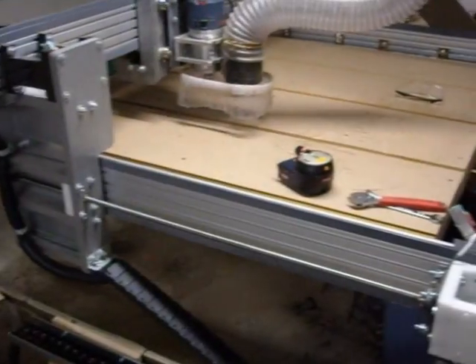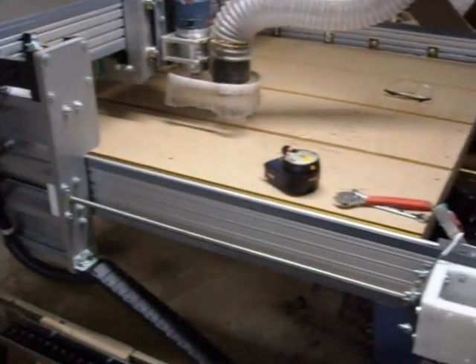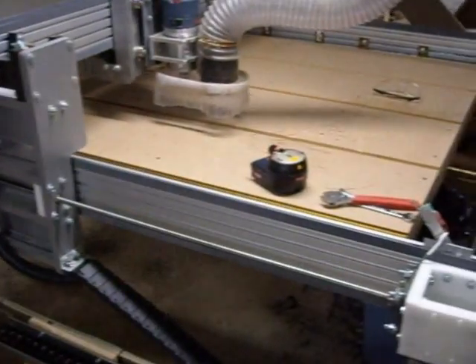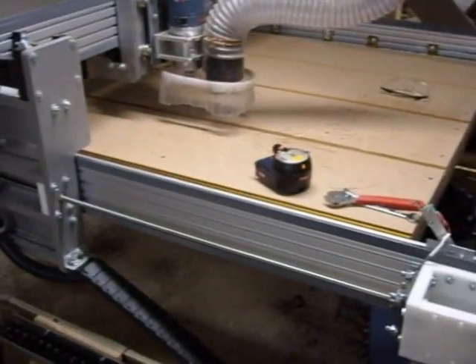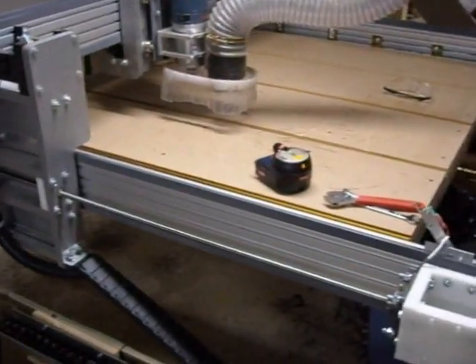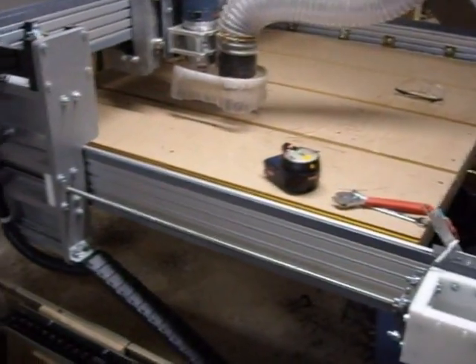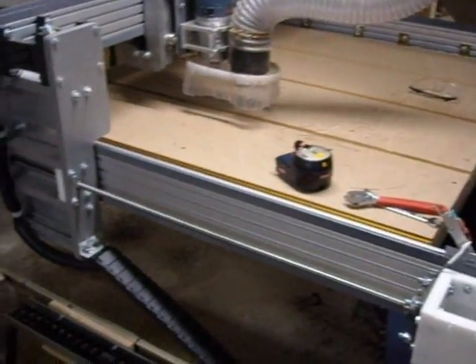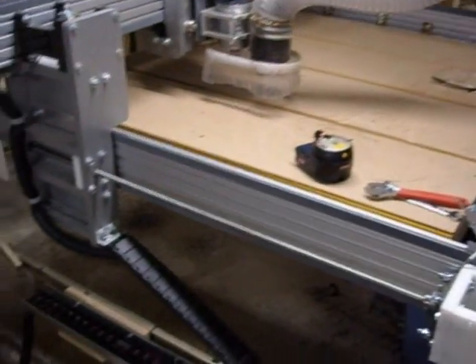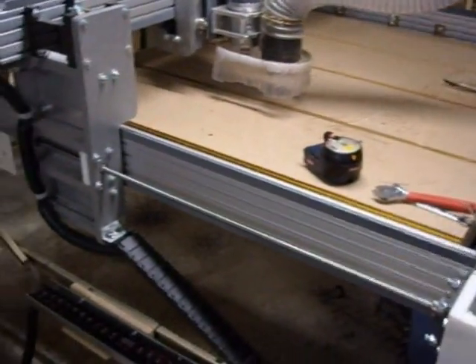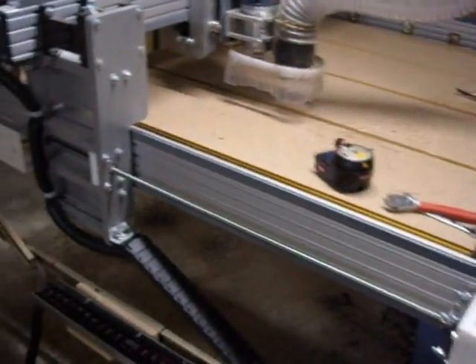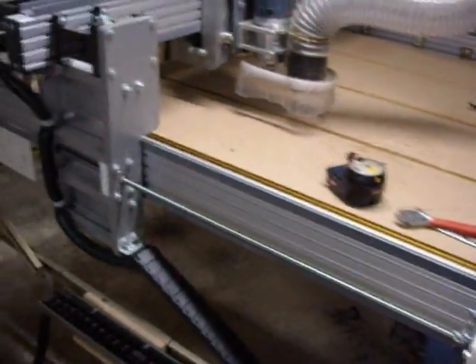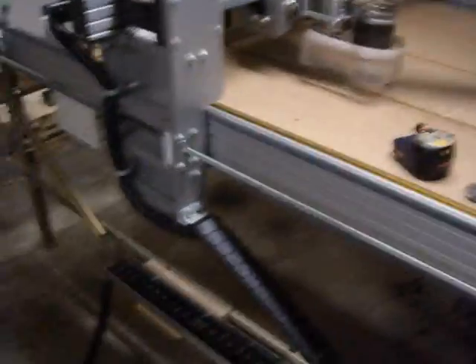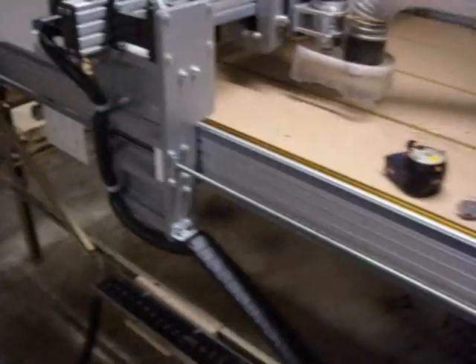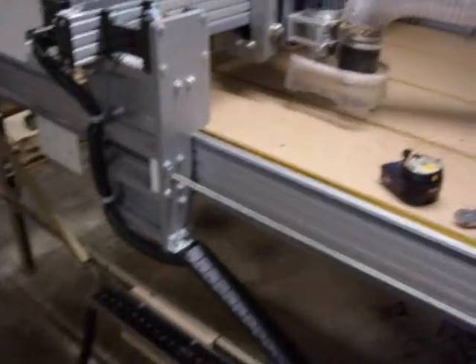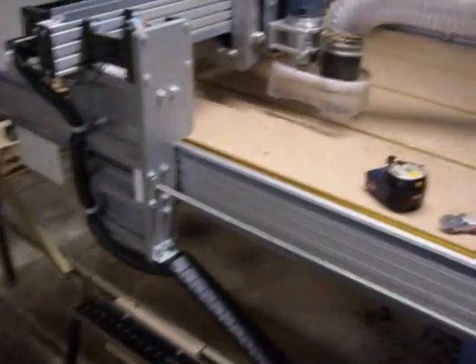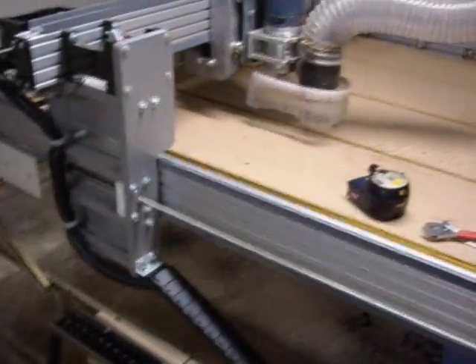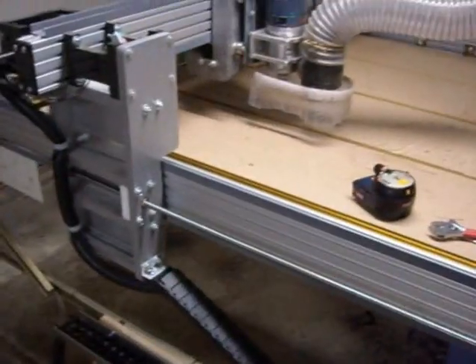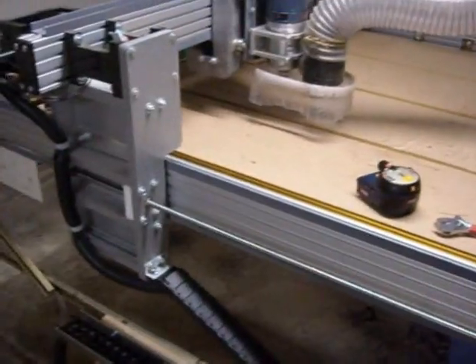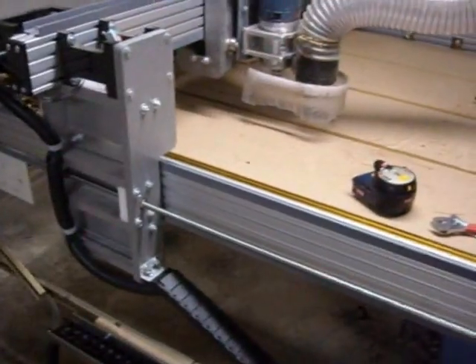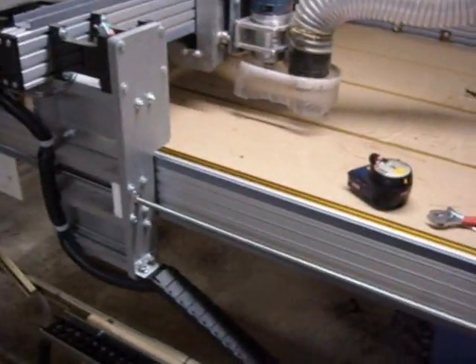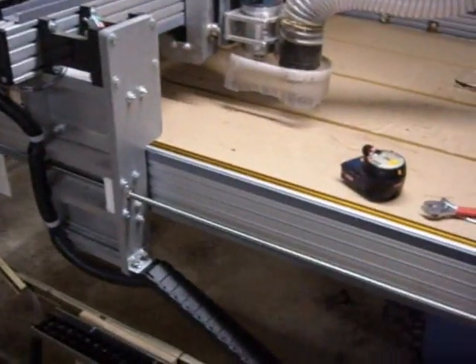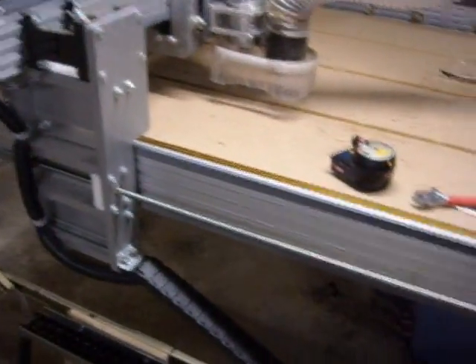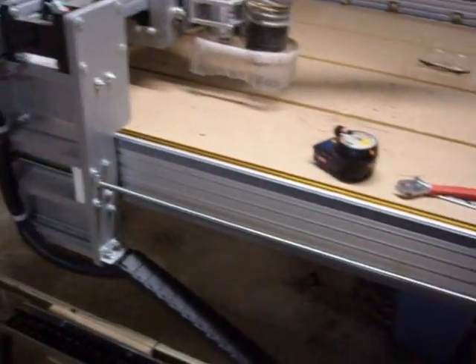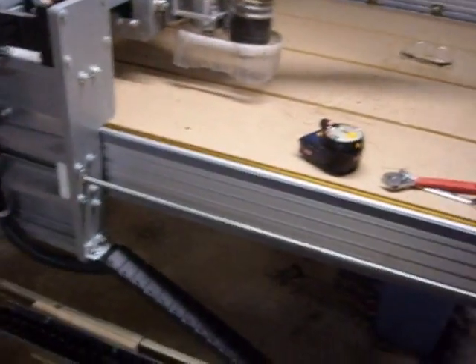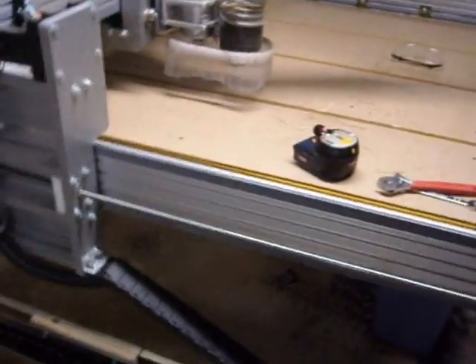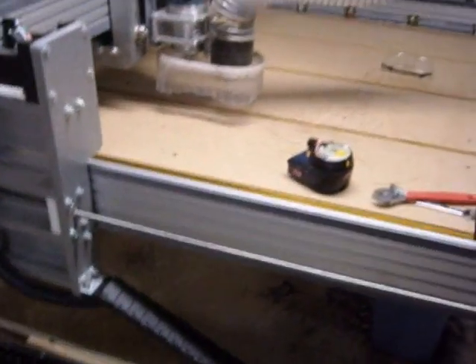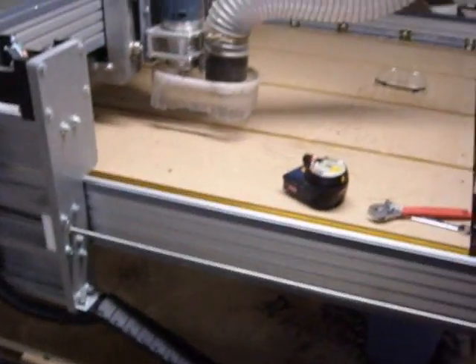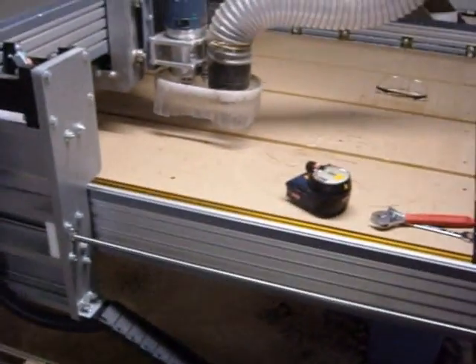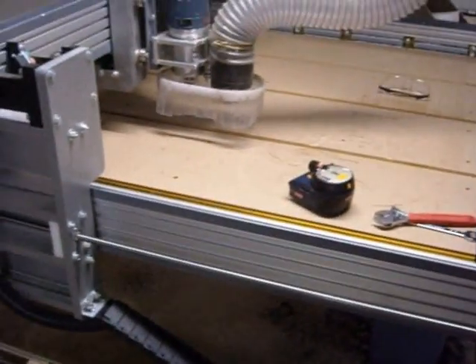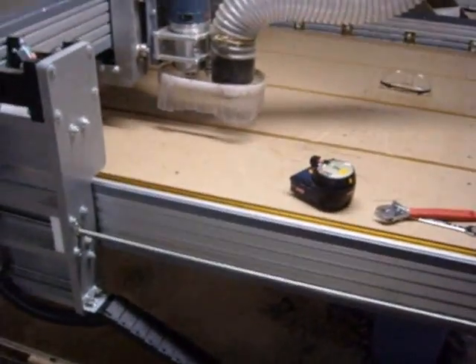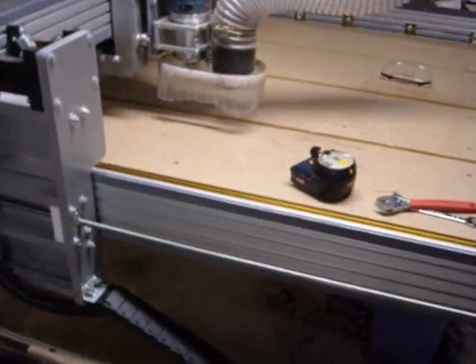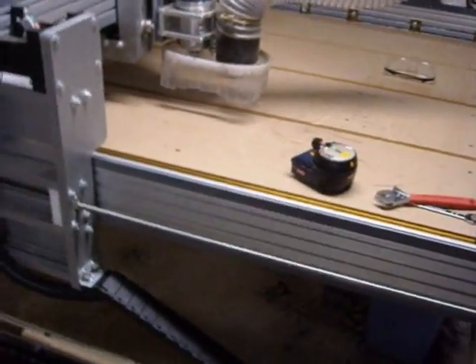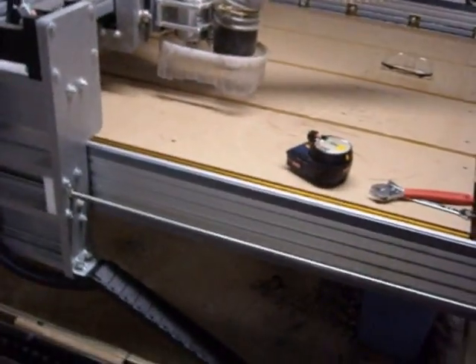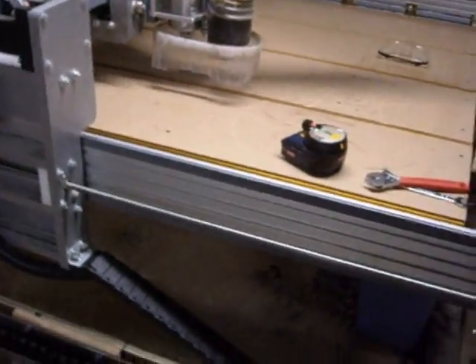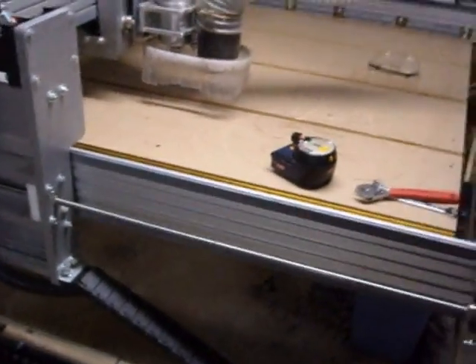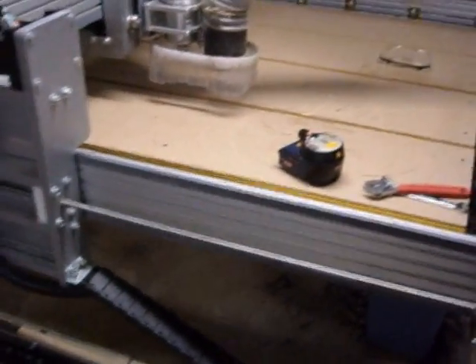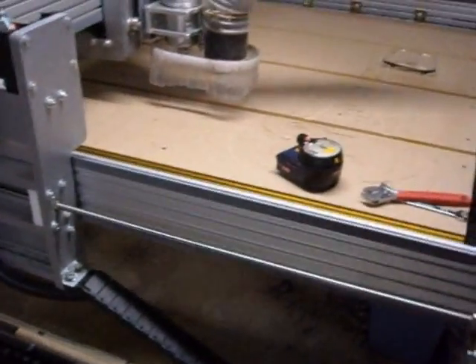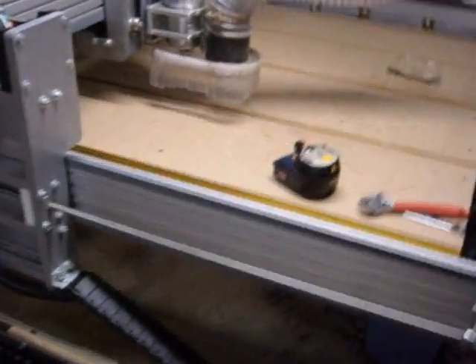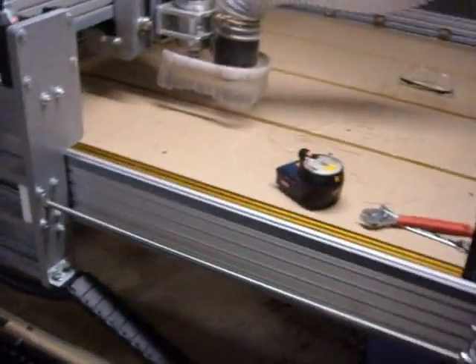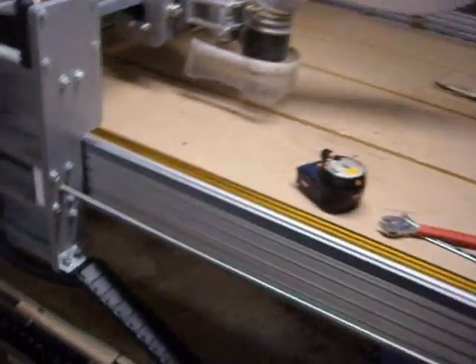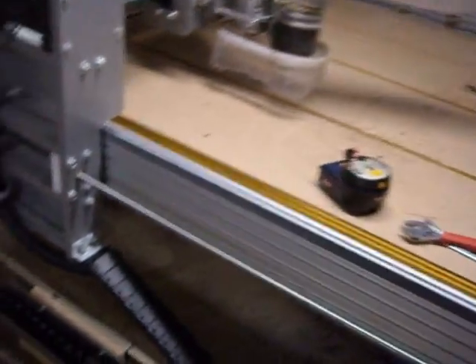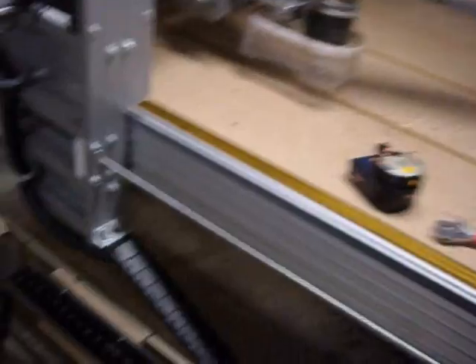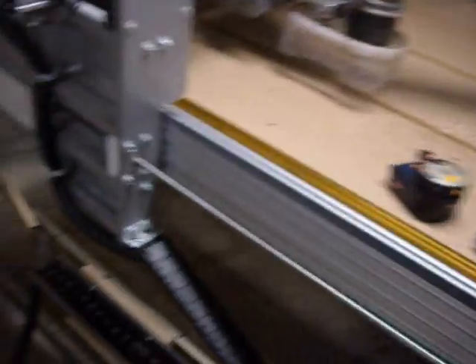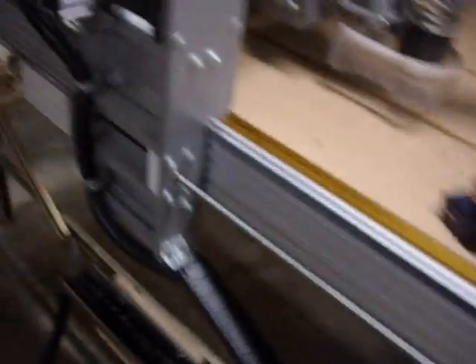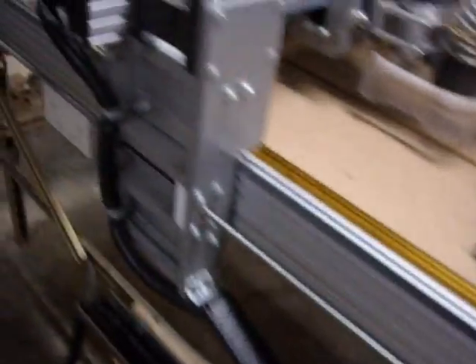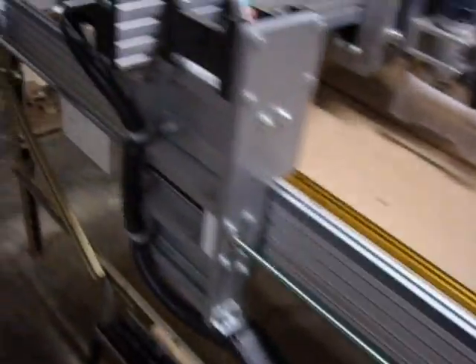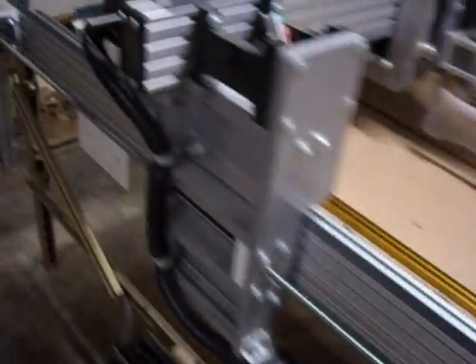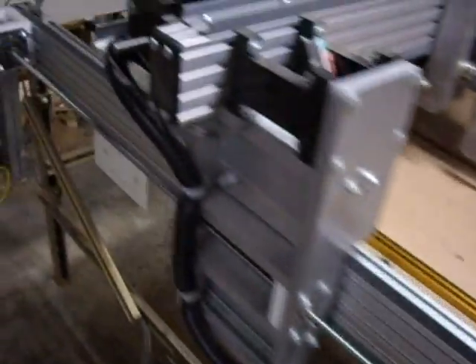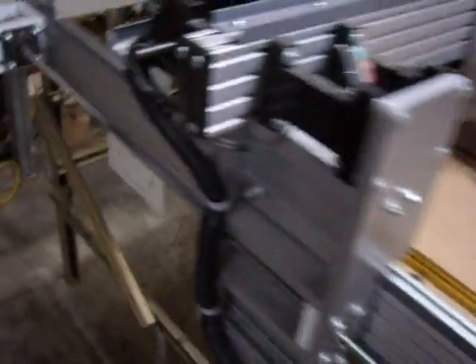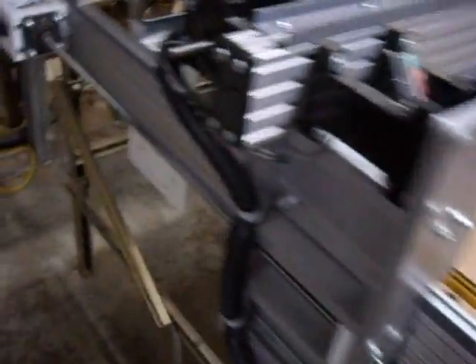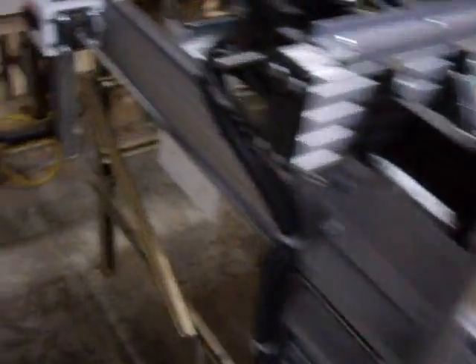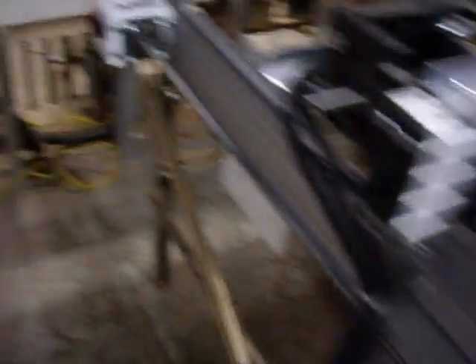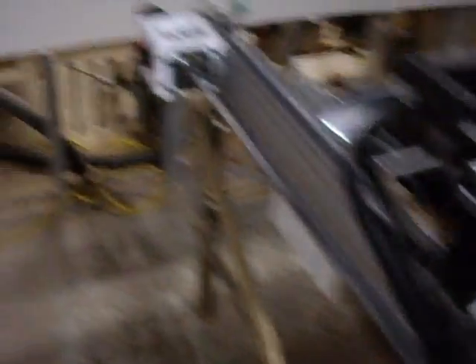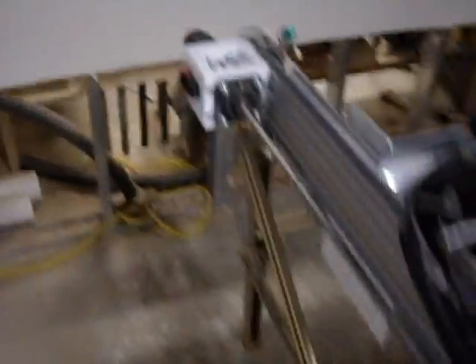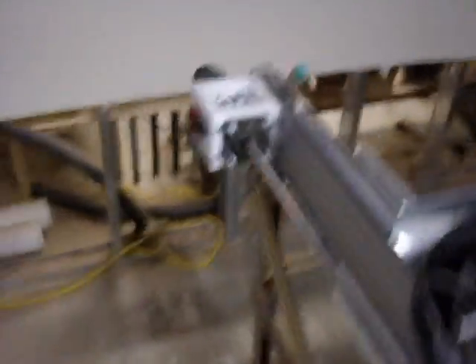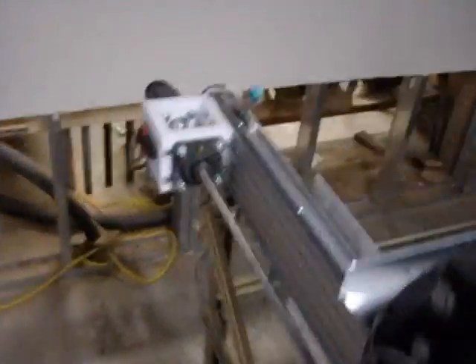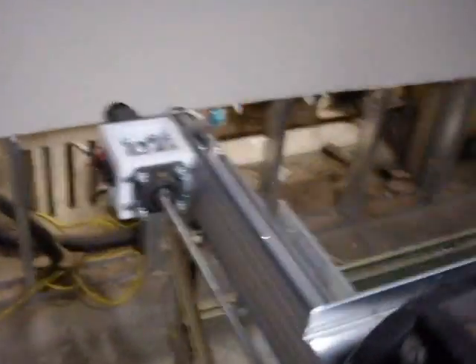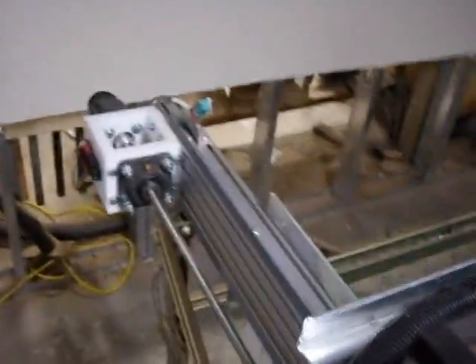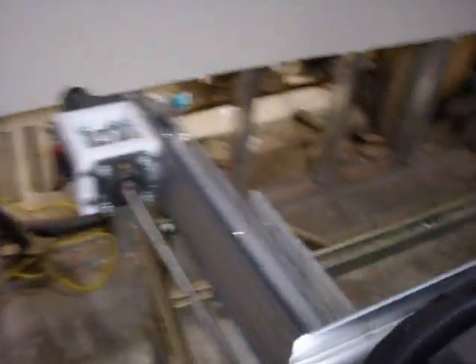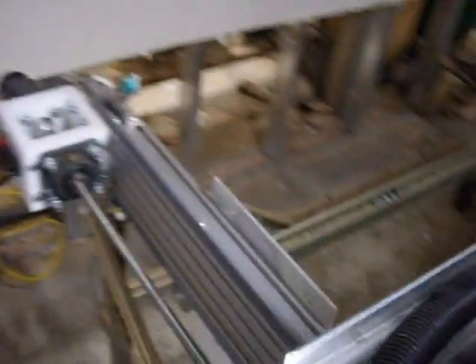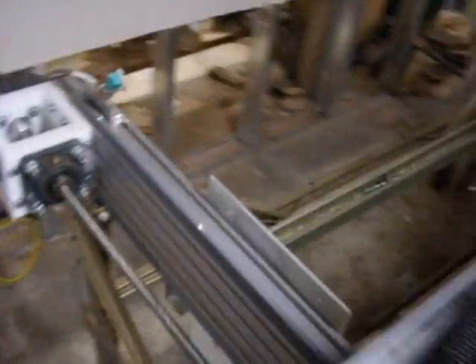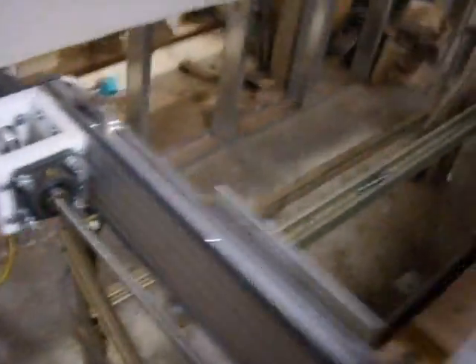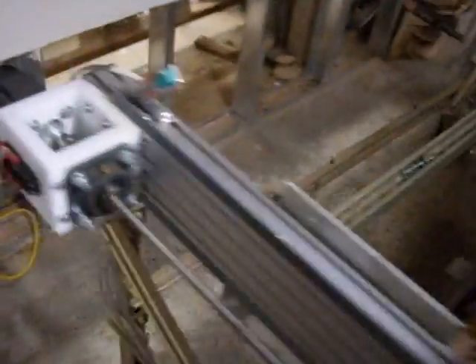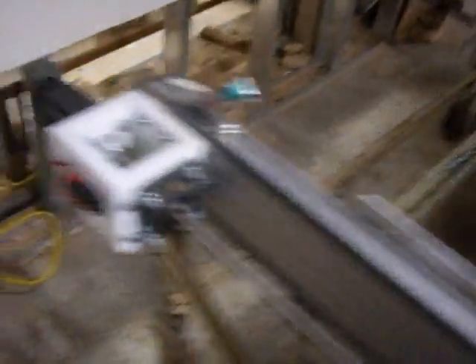Hi guys, this is a quick video showing my Joe's Hybrid. I just got the new couplers installed from cncrouterparts.com.